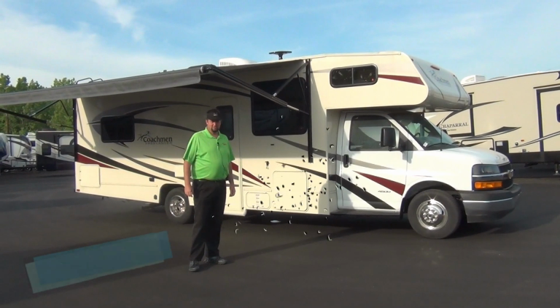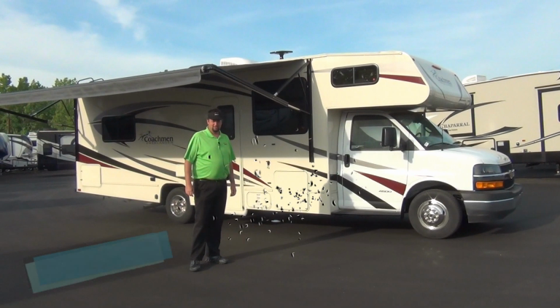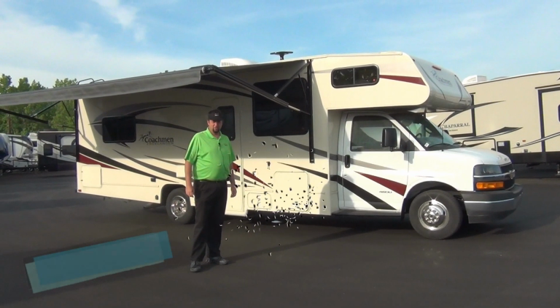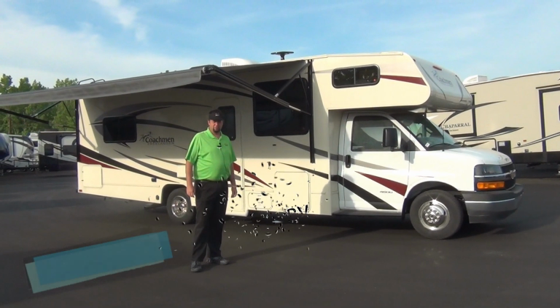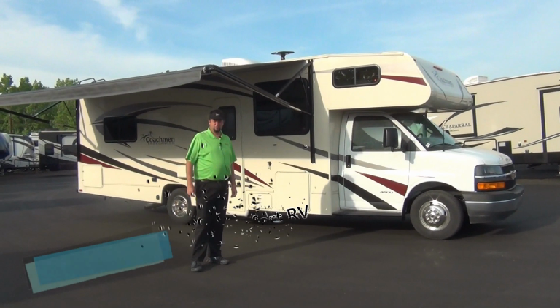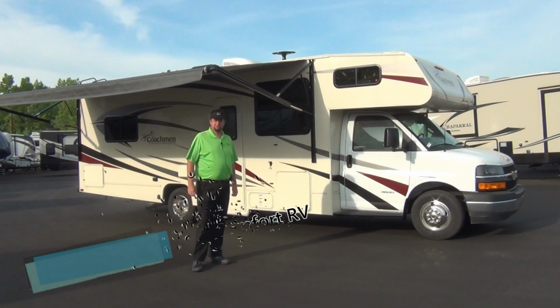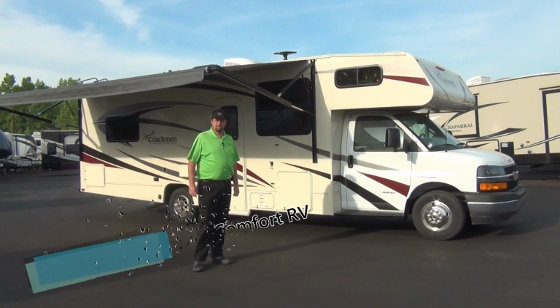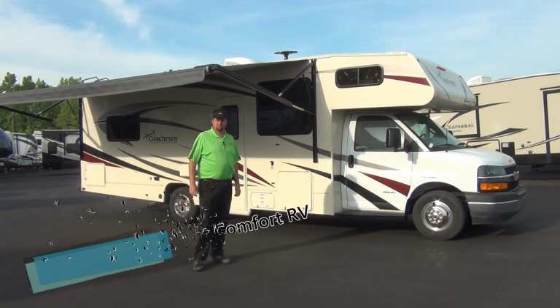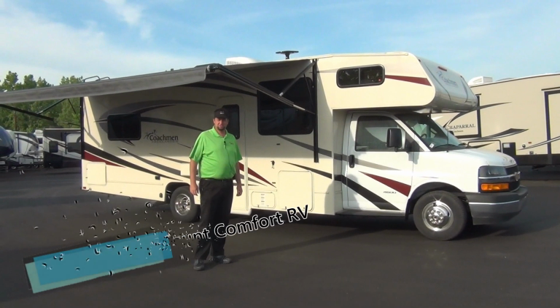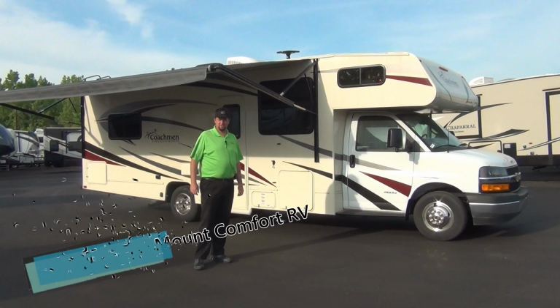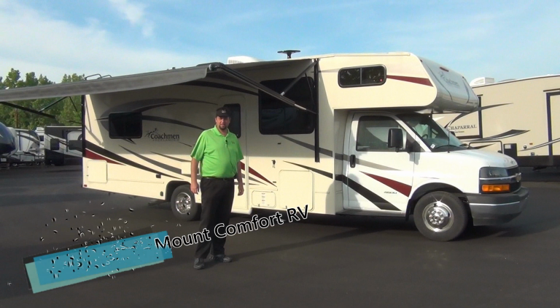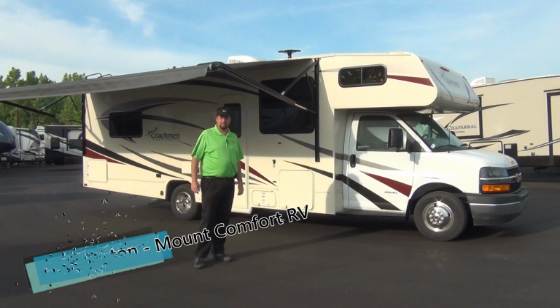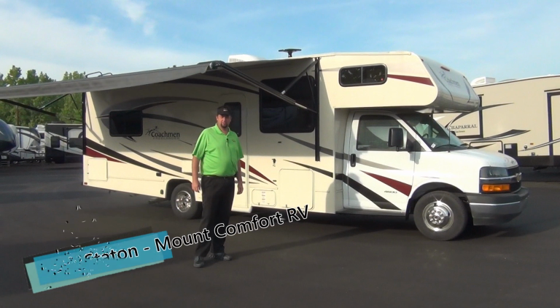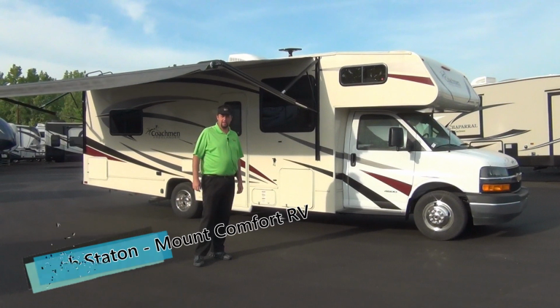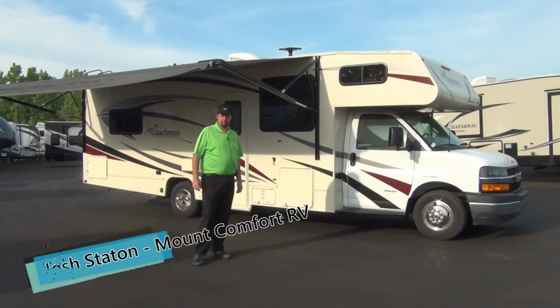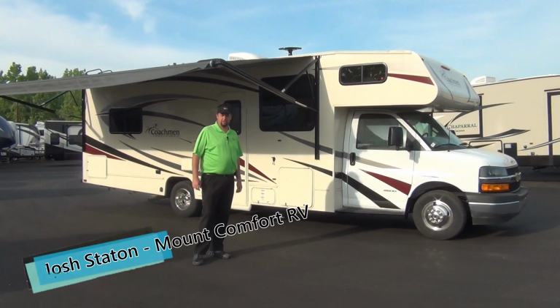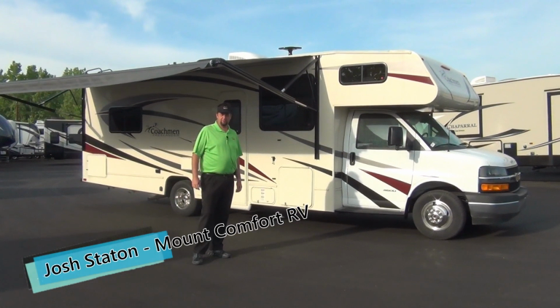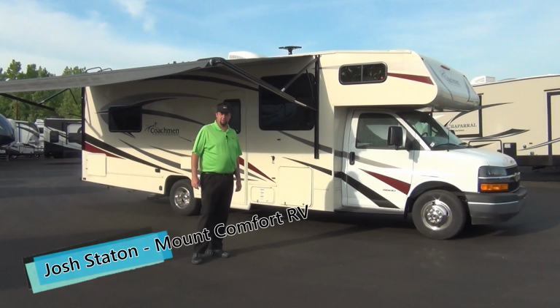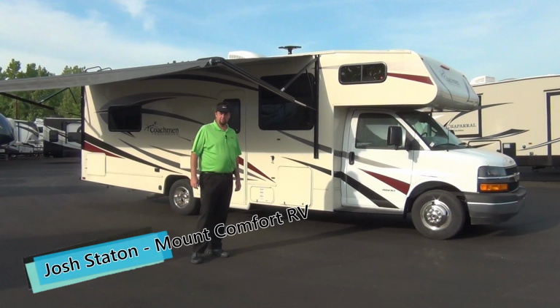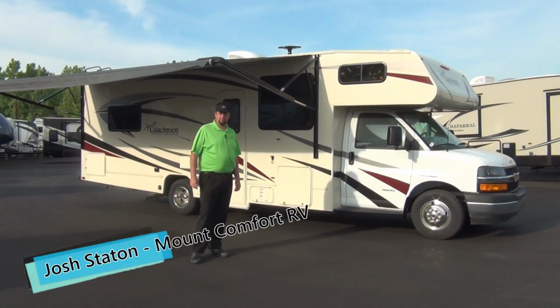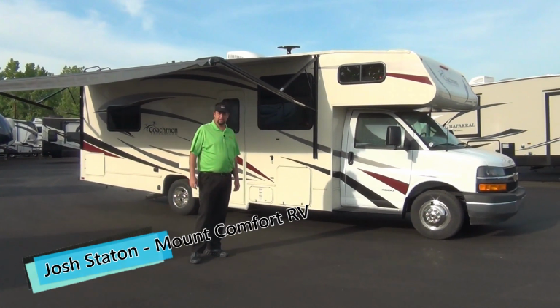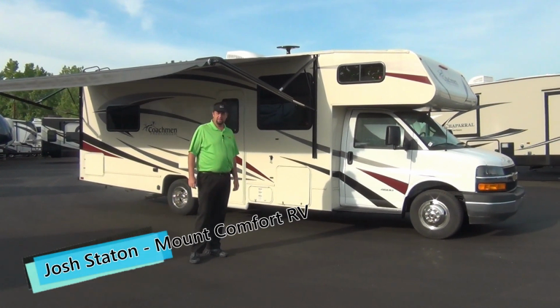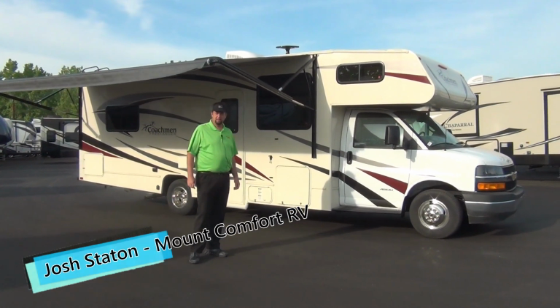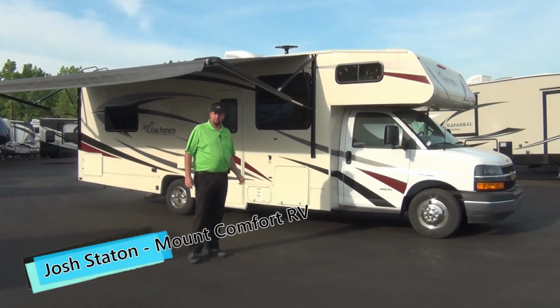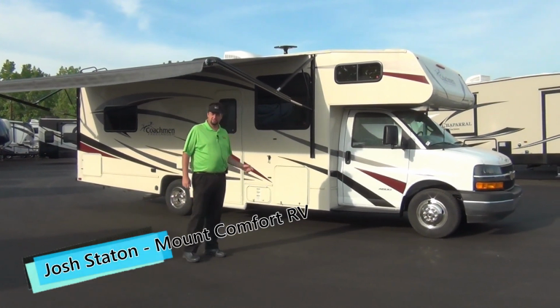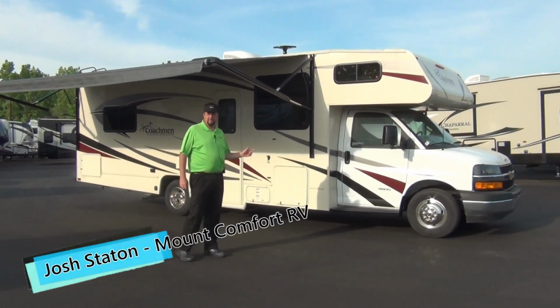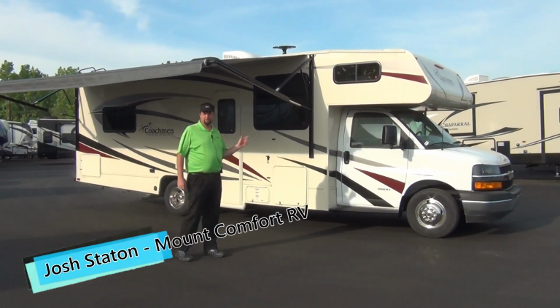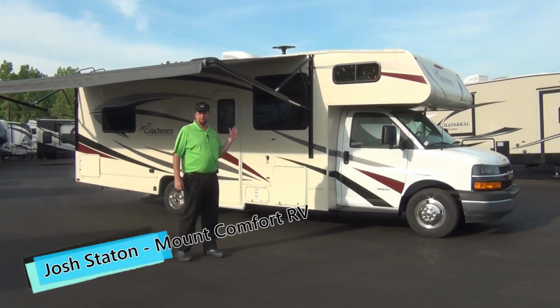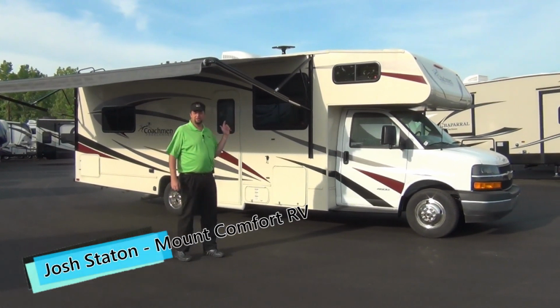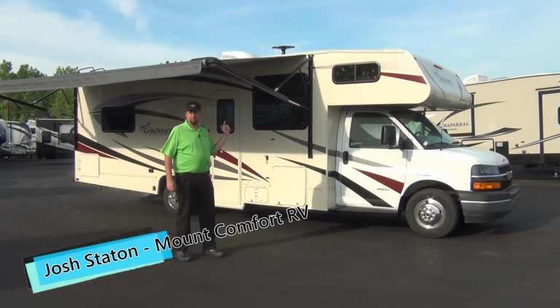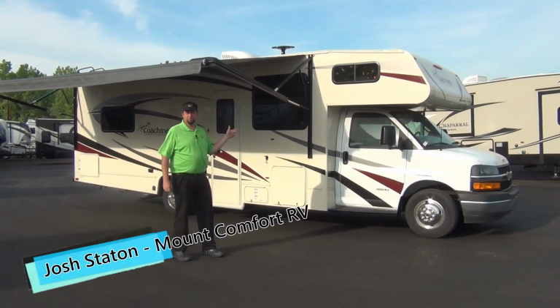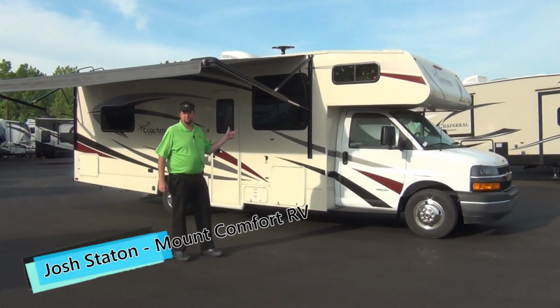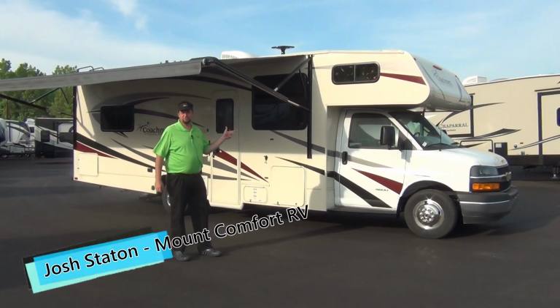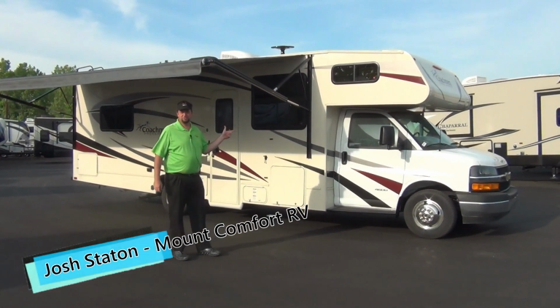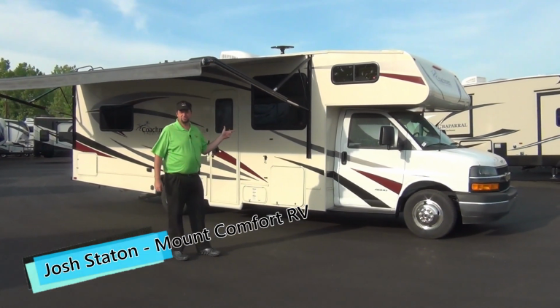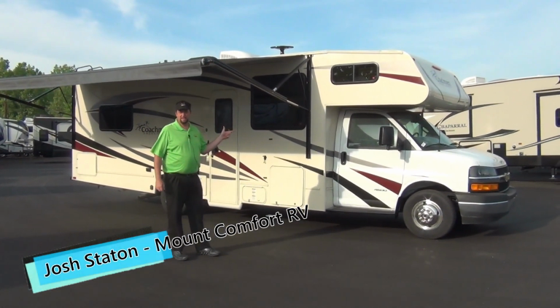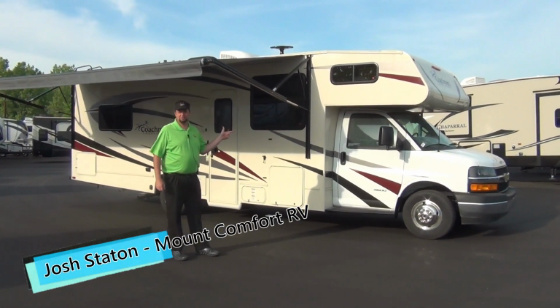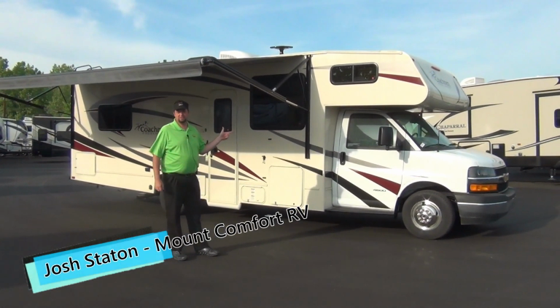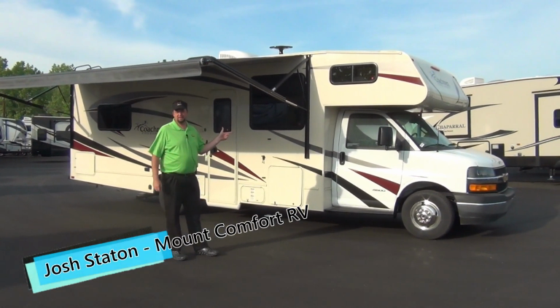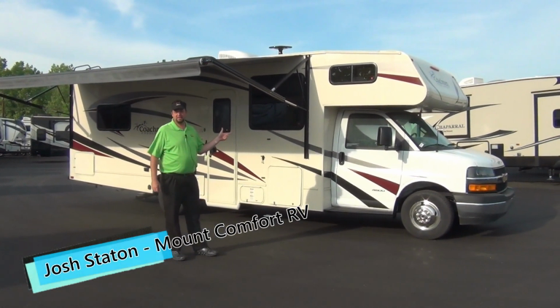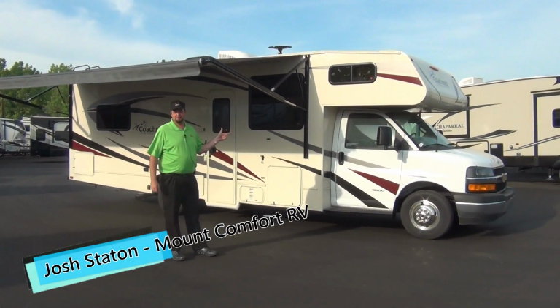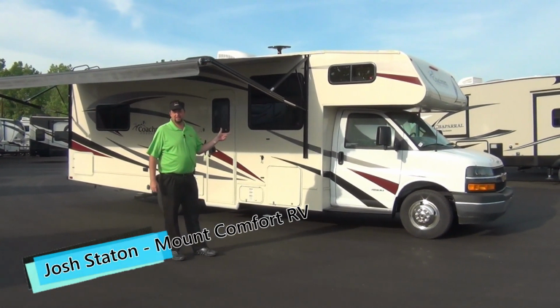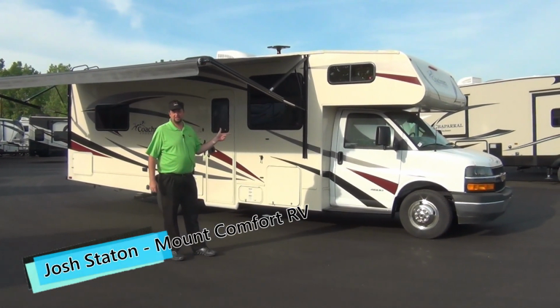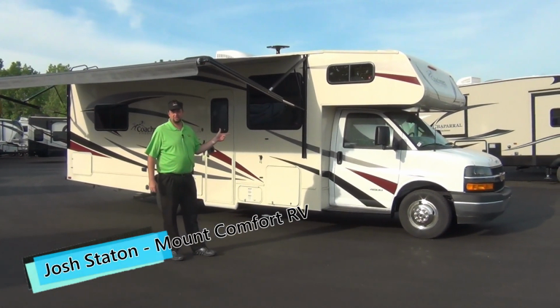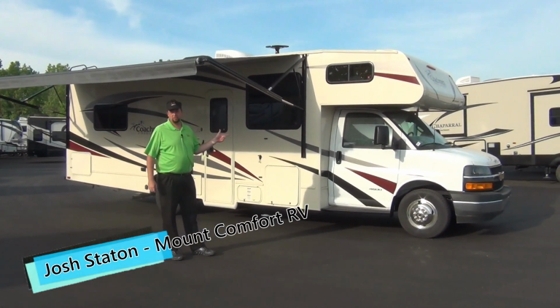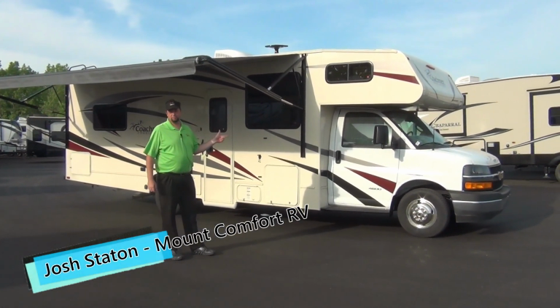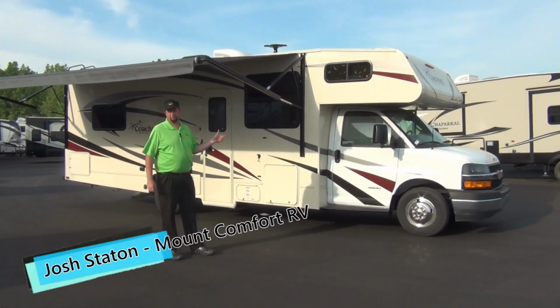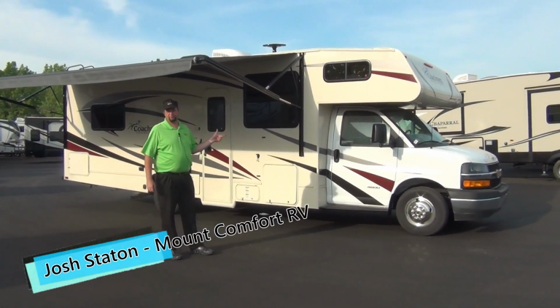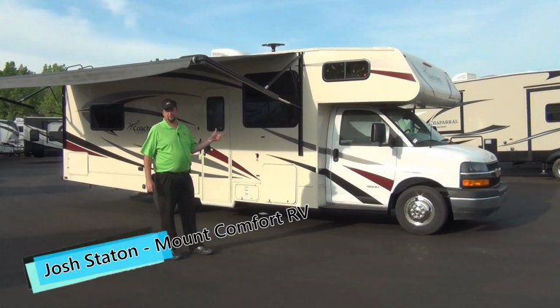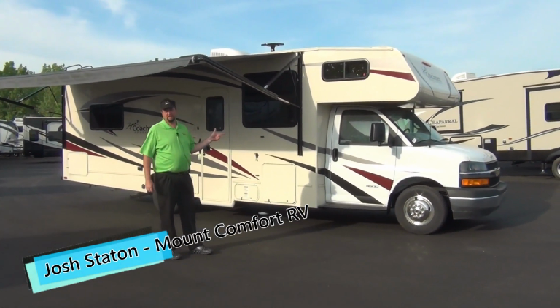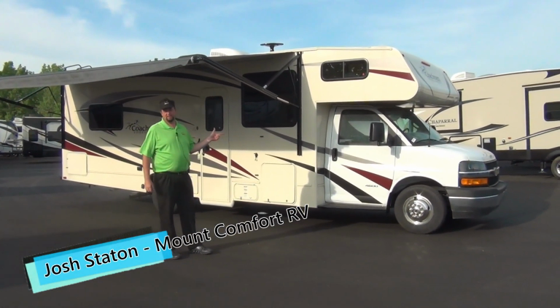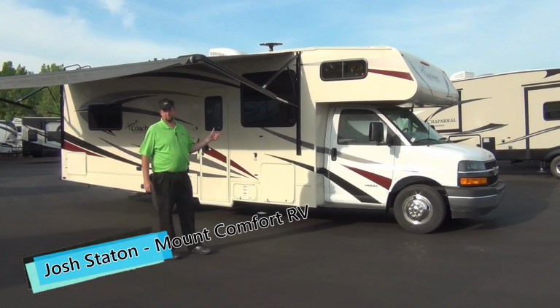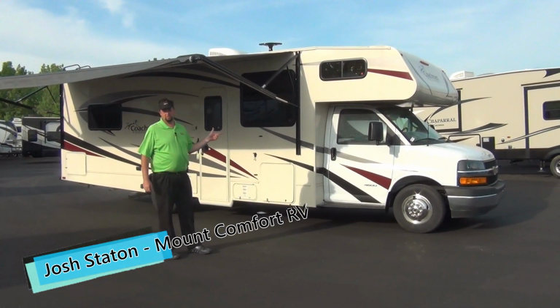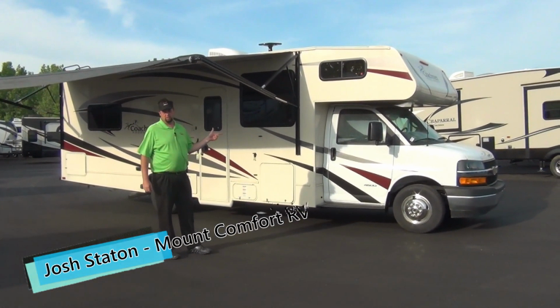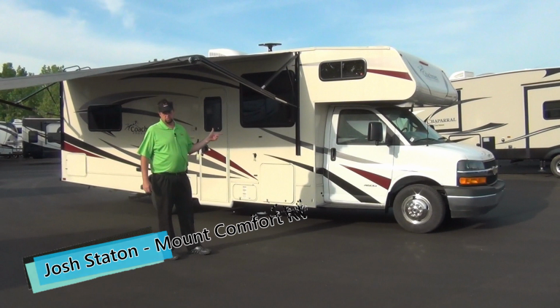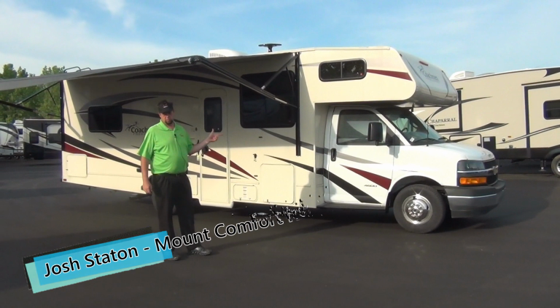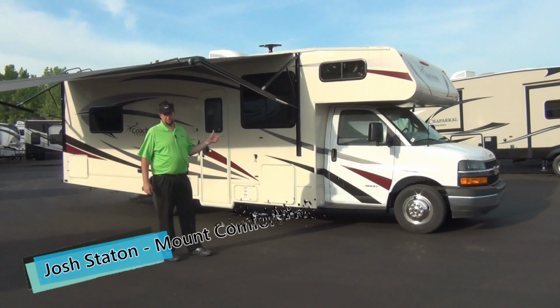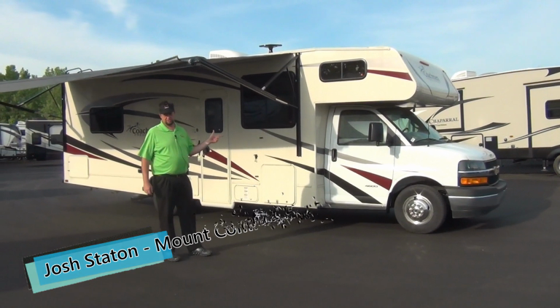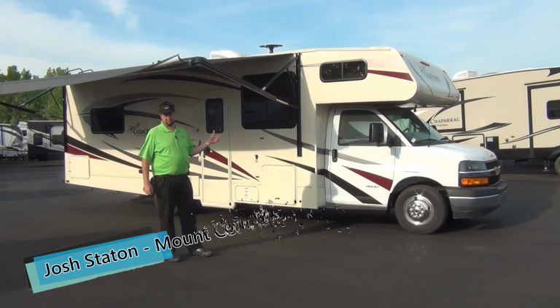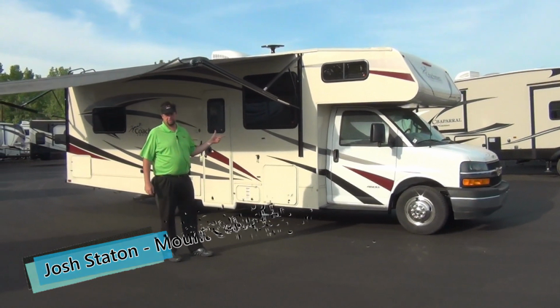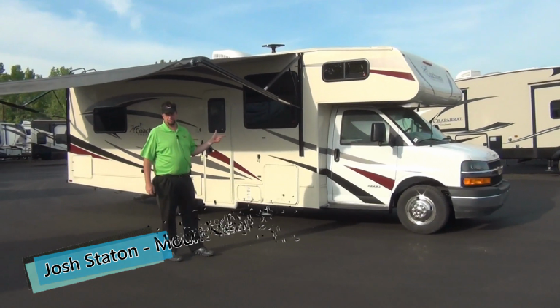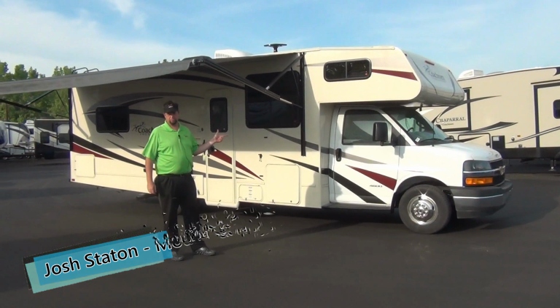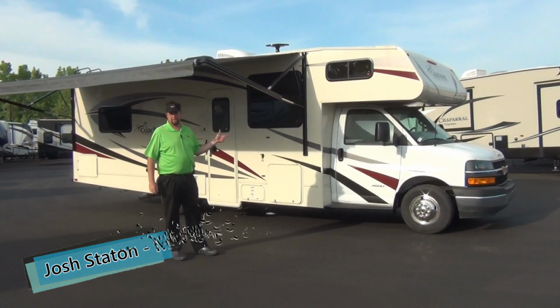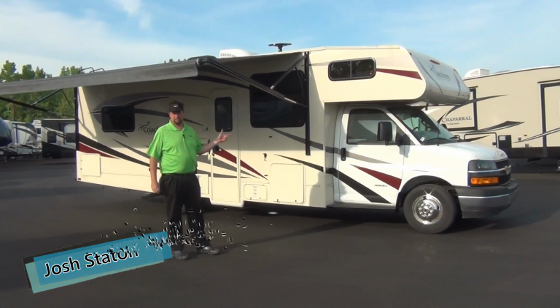Hello friends, Josh Staten here with Mount Comfort RV. Today we're going to go through the 2019 Coachman Freelander 27 QB.